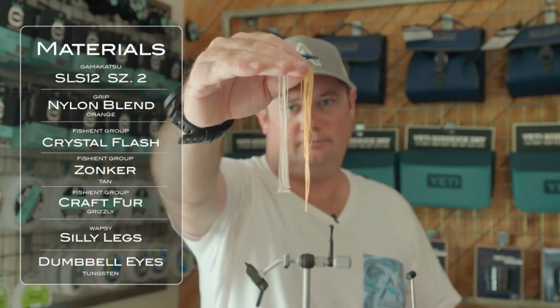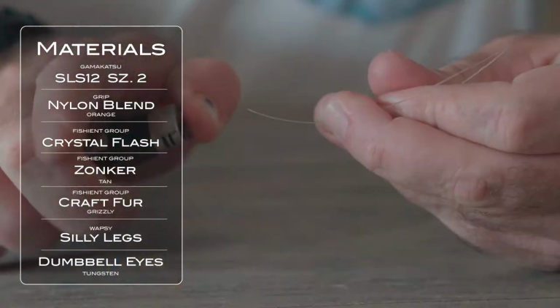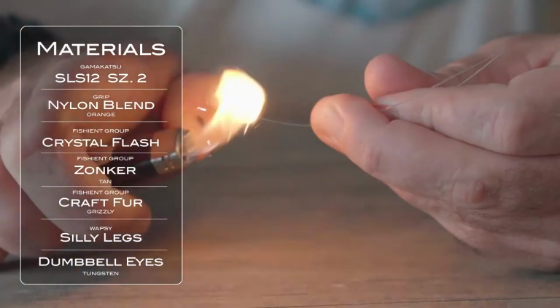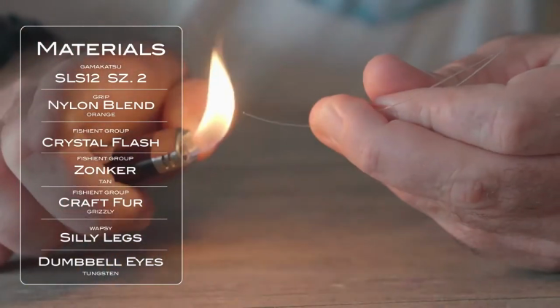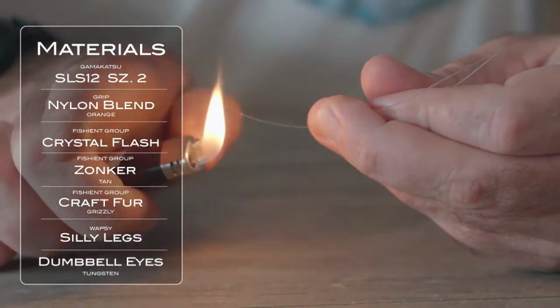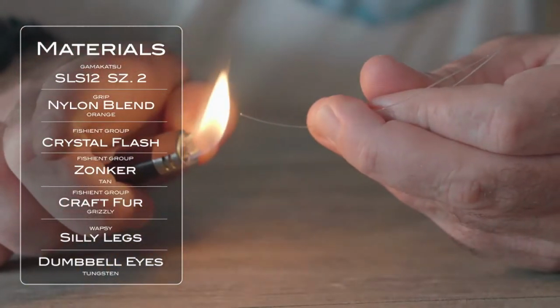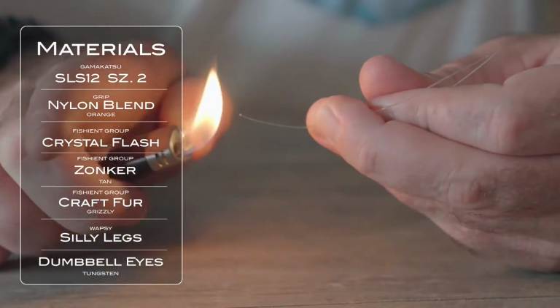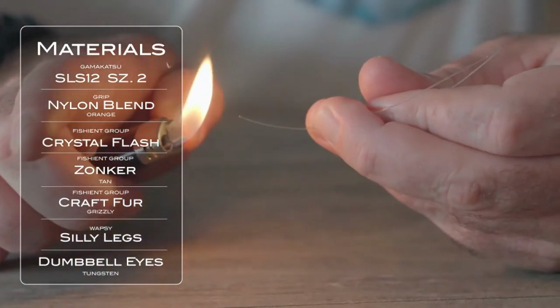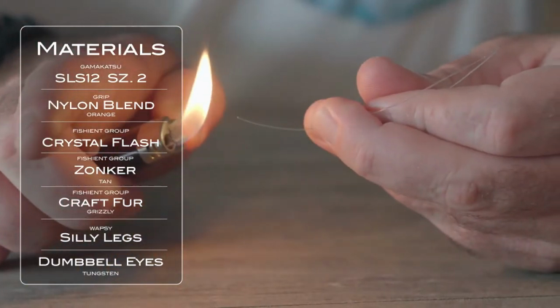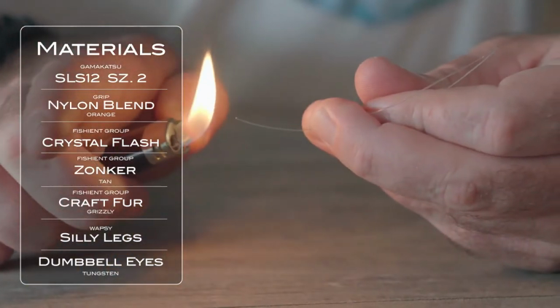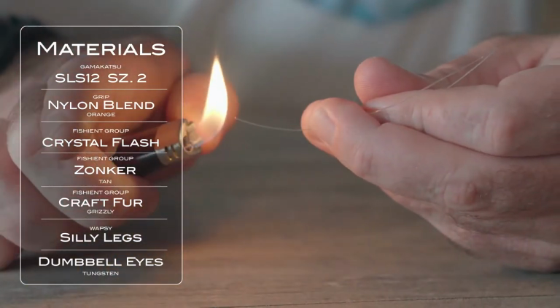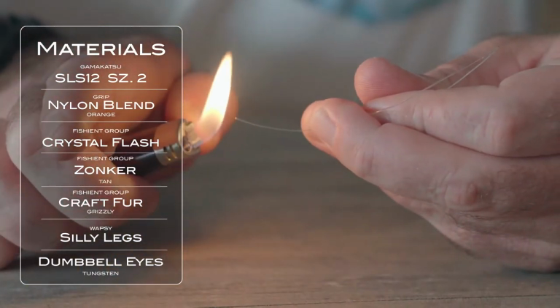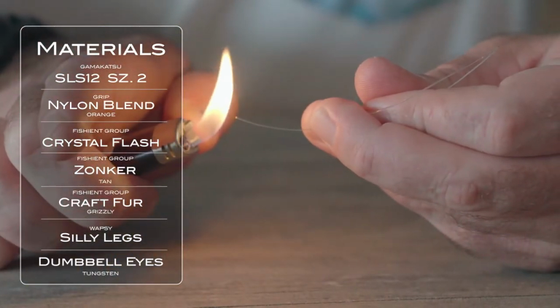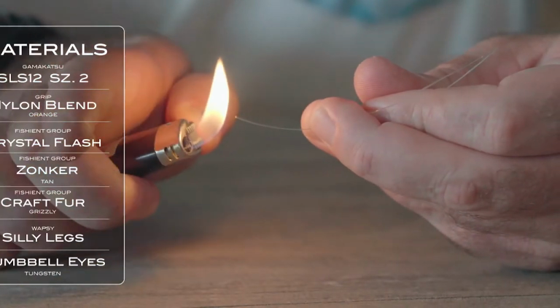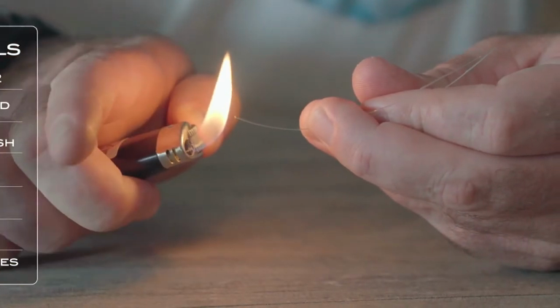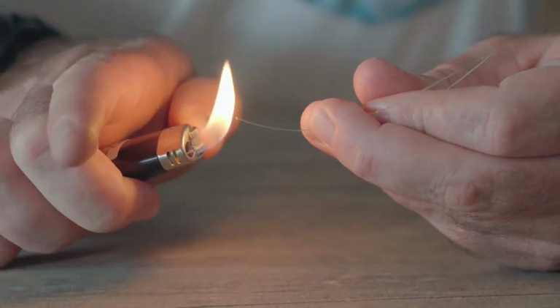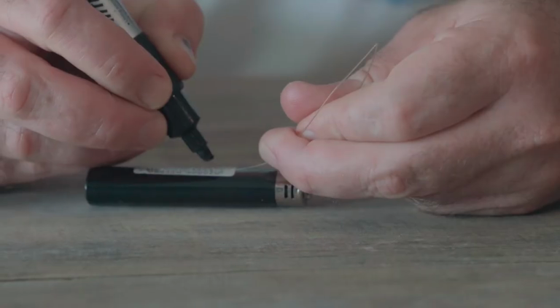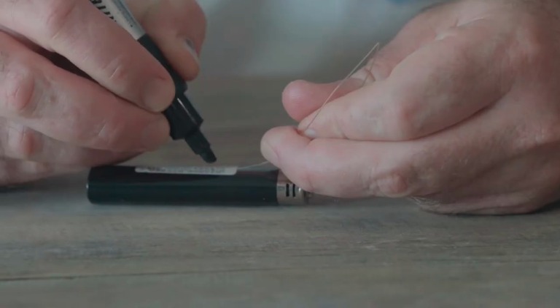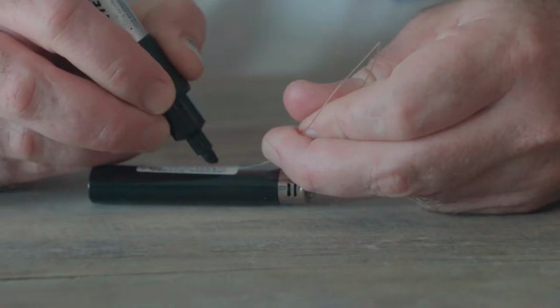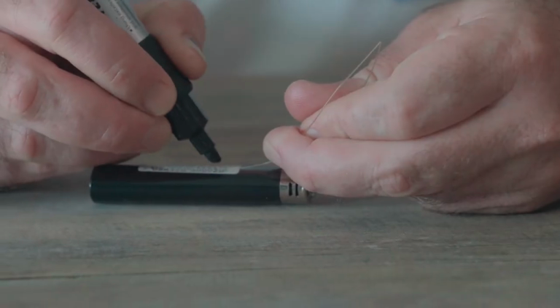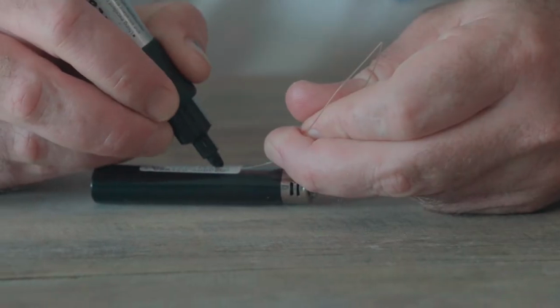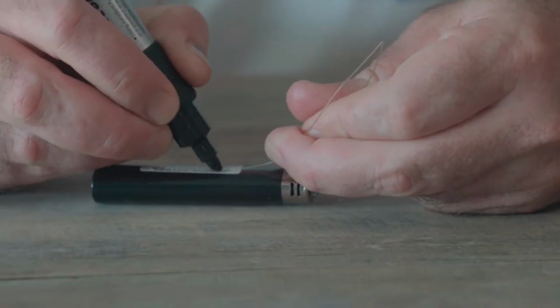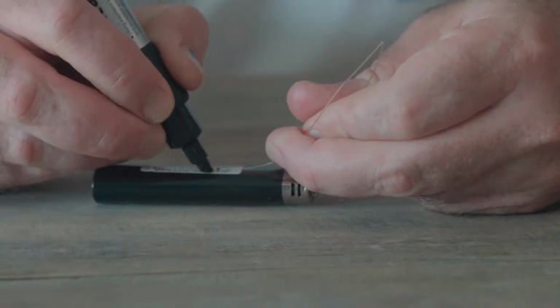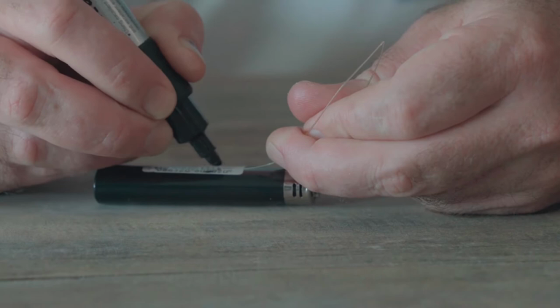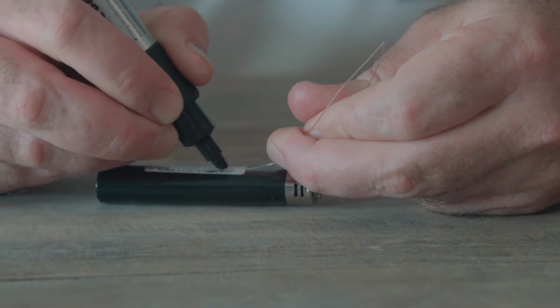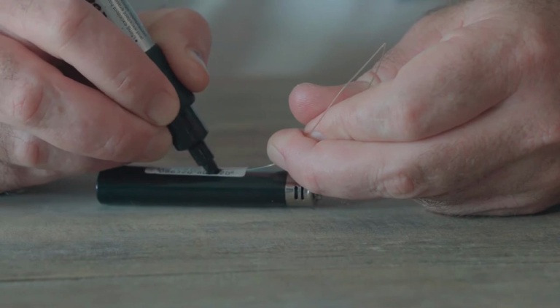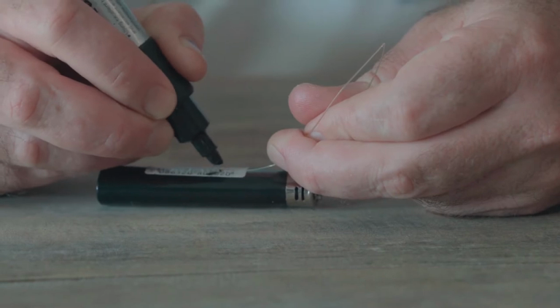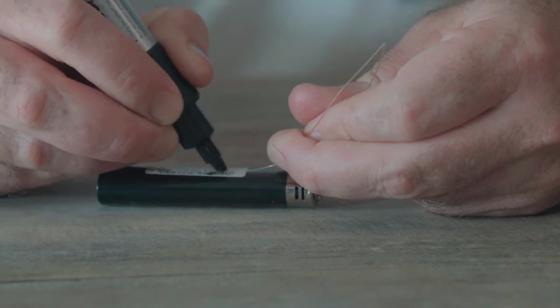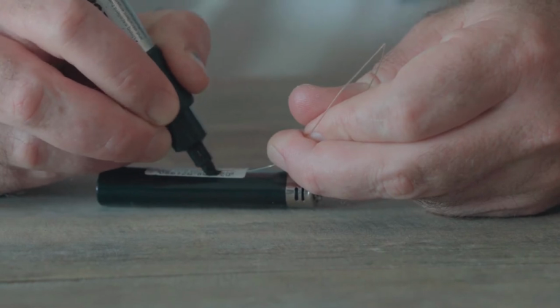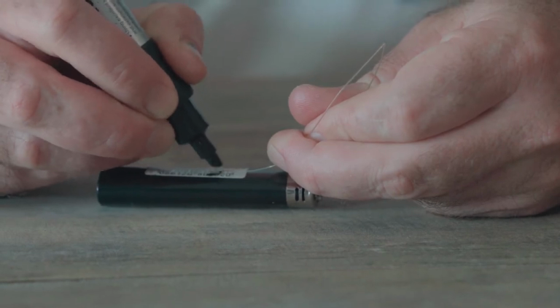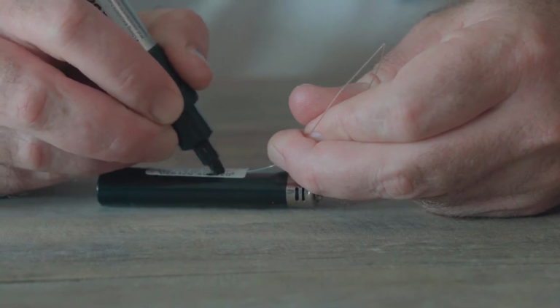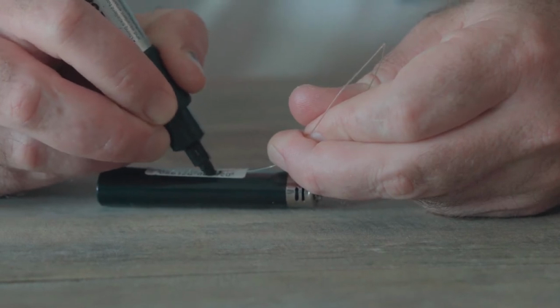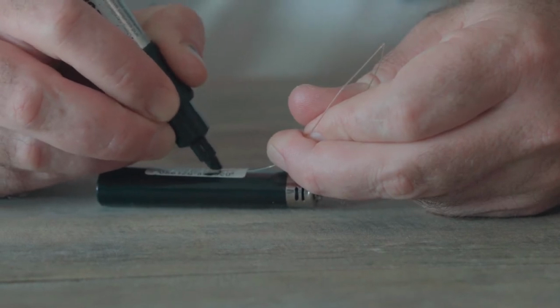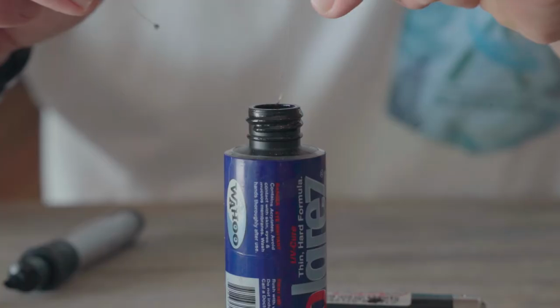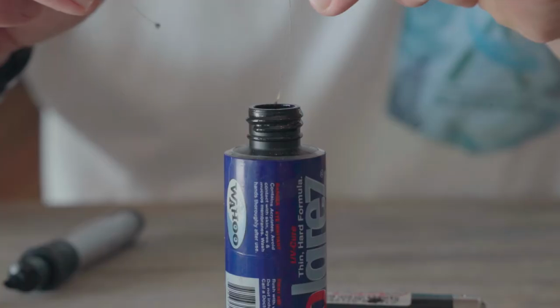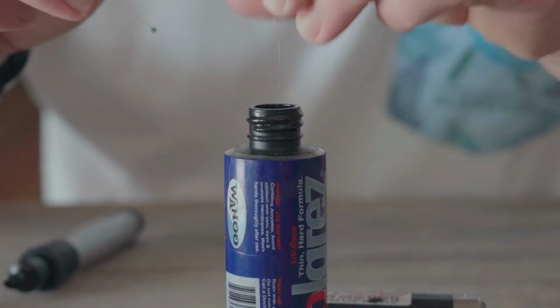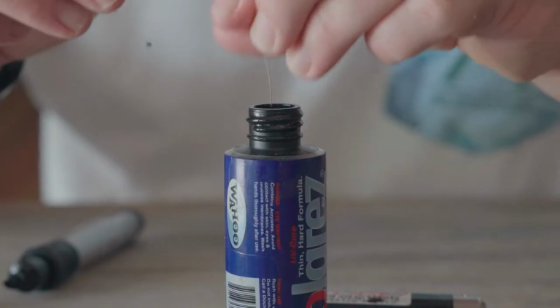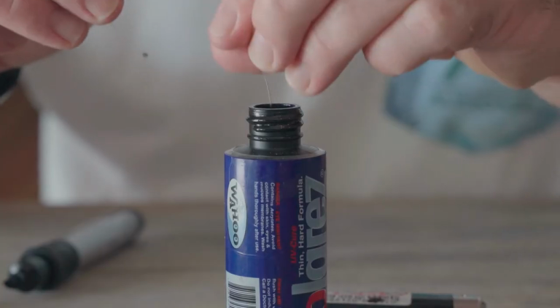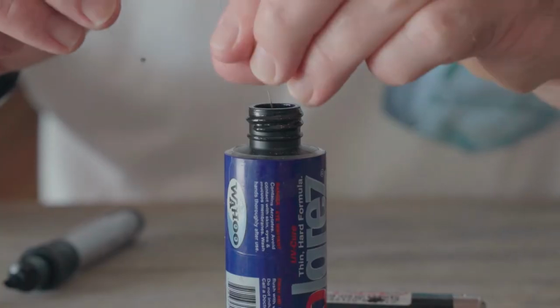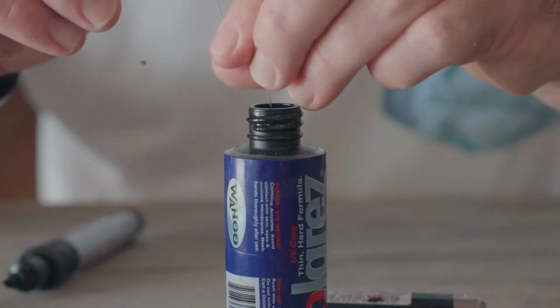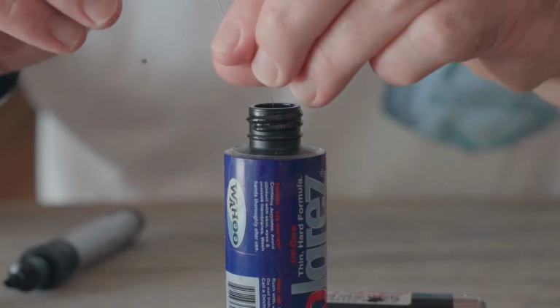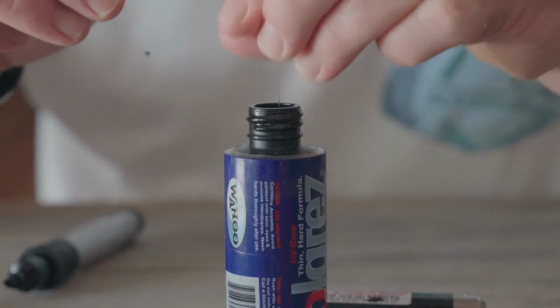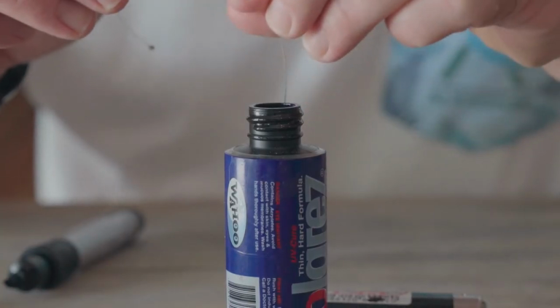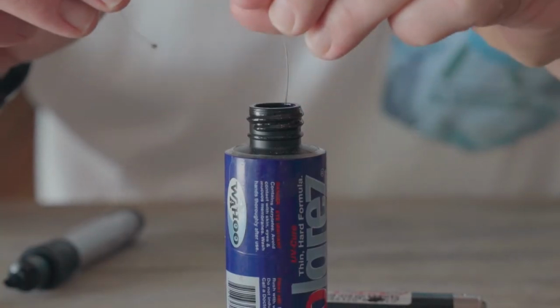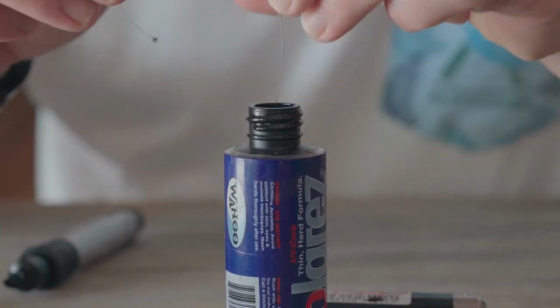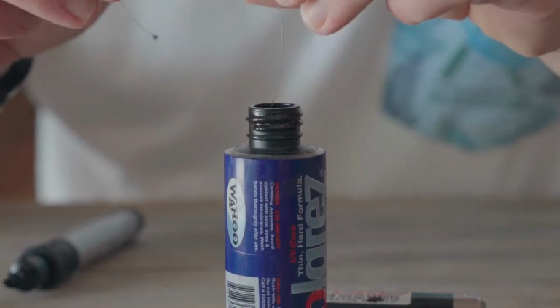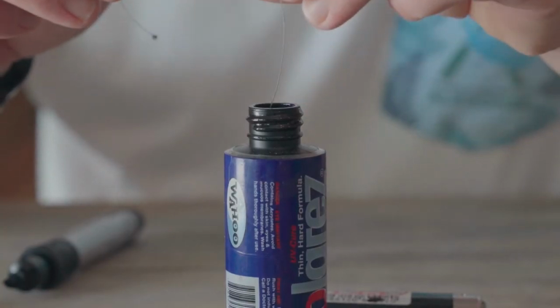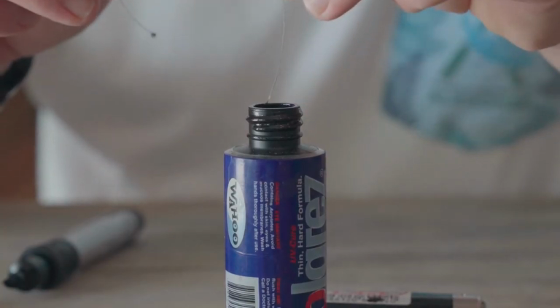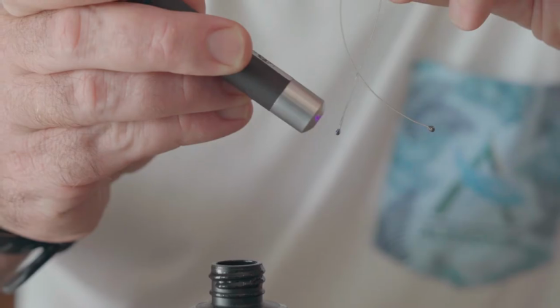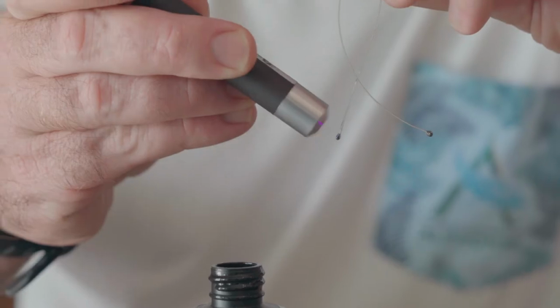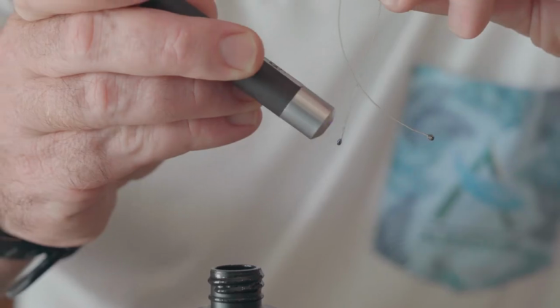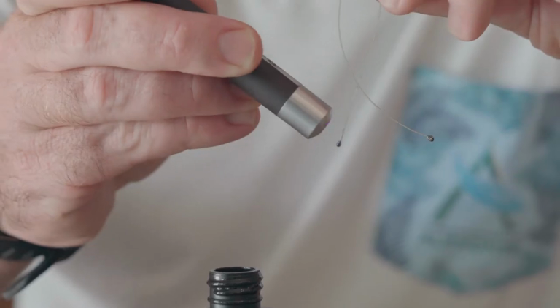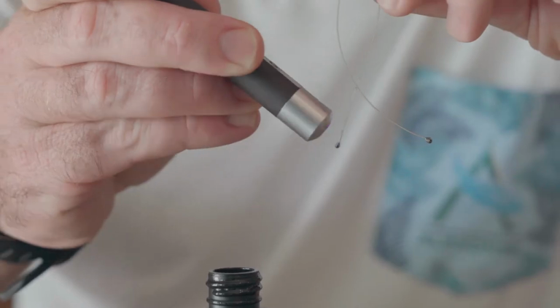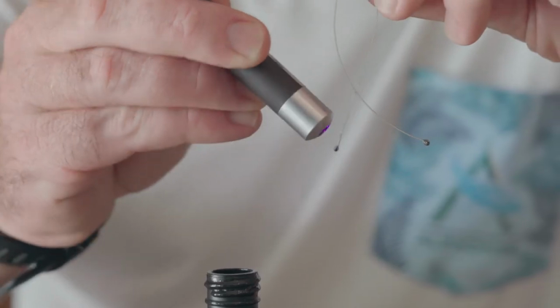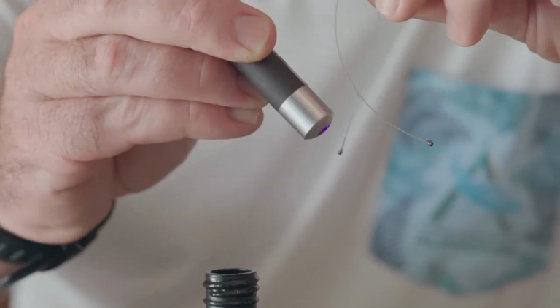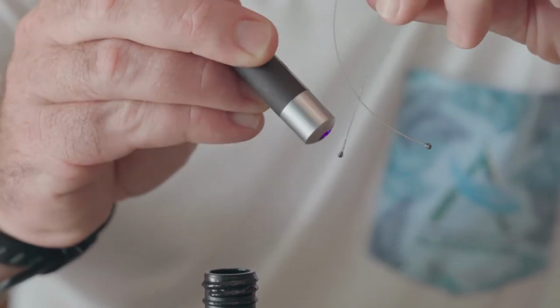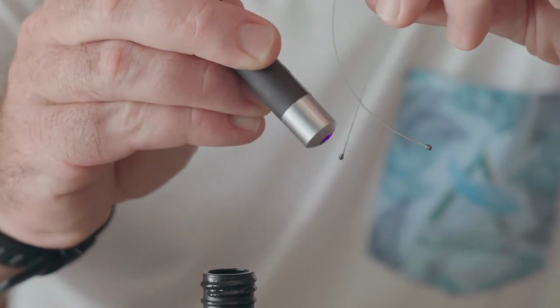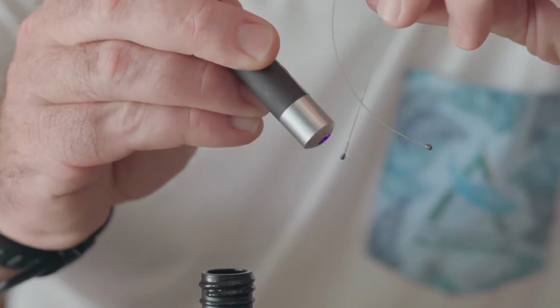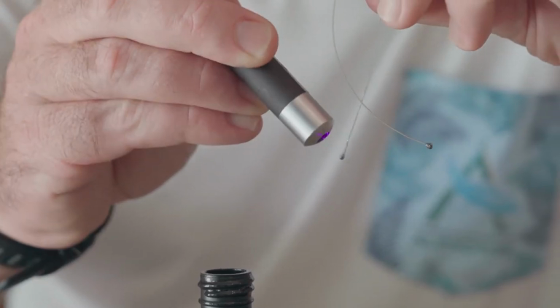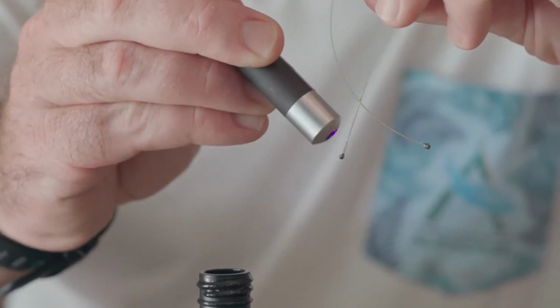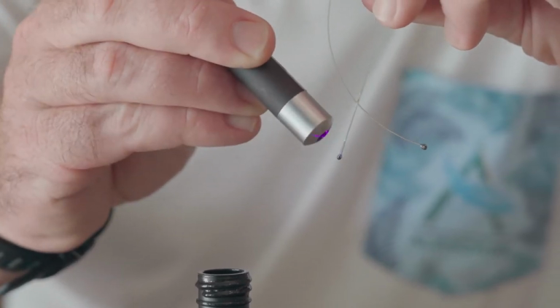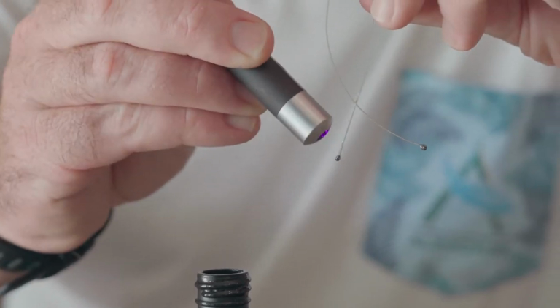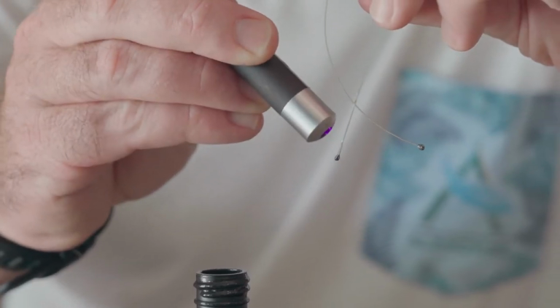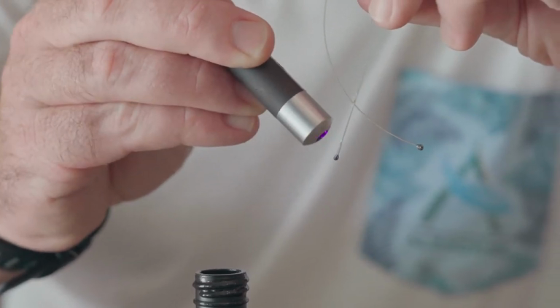The eyes on the fly are burnt nylon, Solarez for finishing, and we're using a tungsten dumbbell eye.